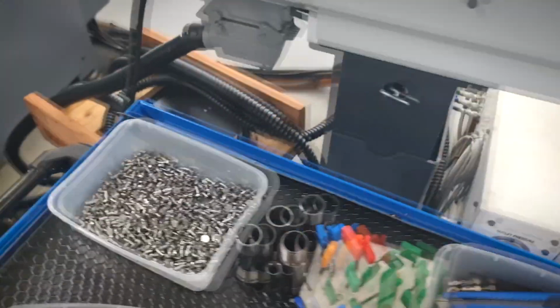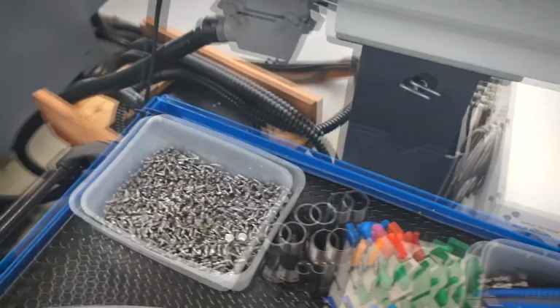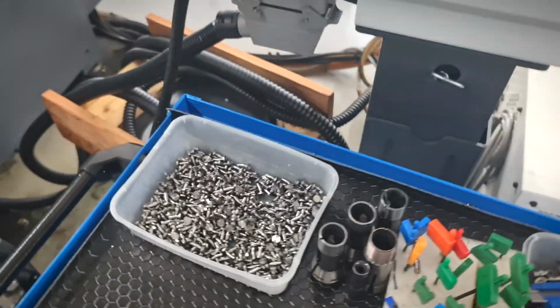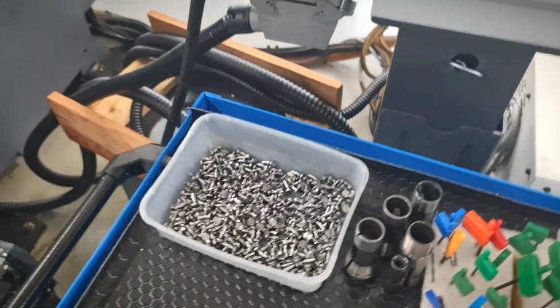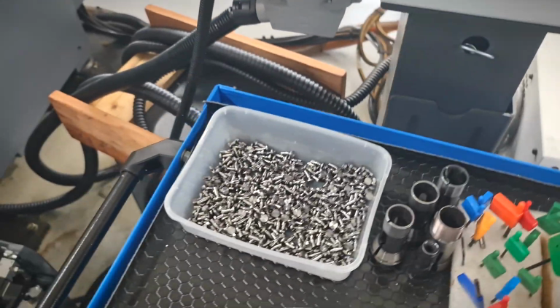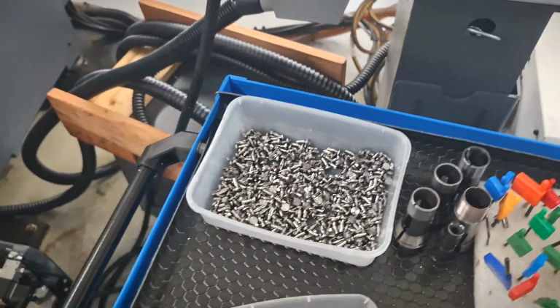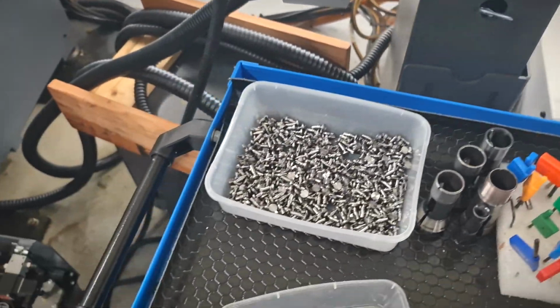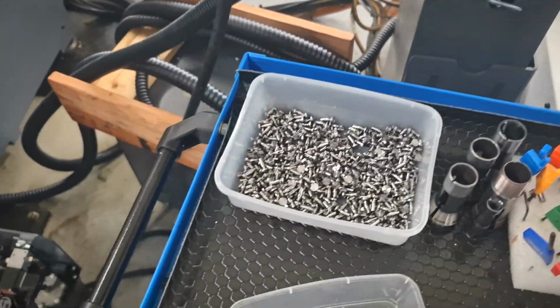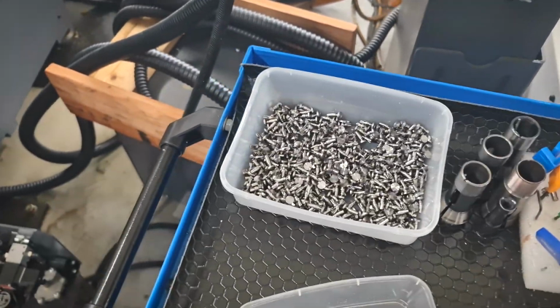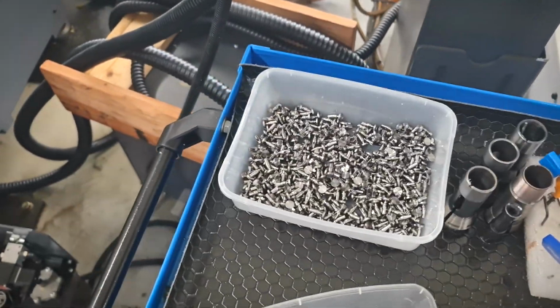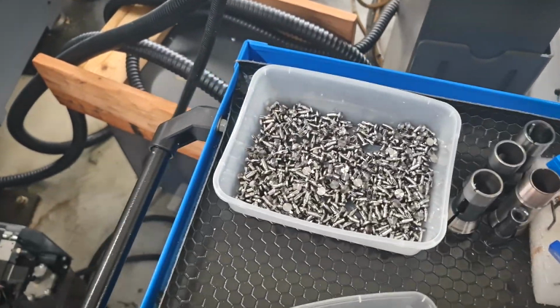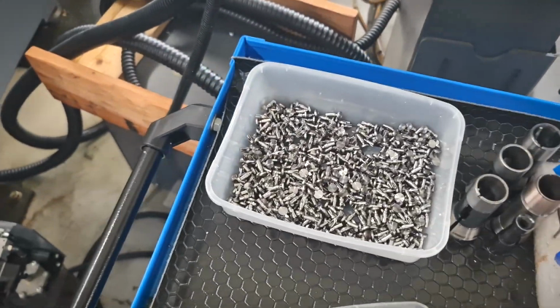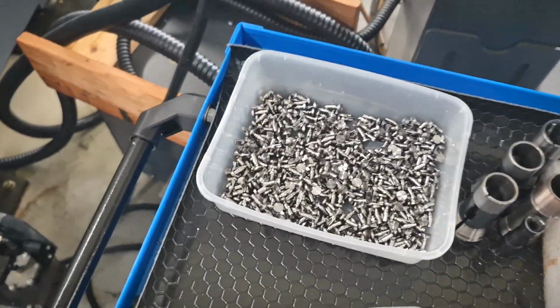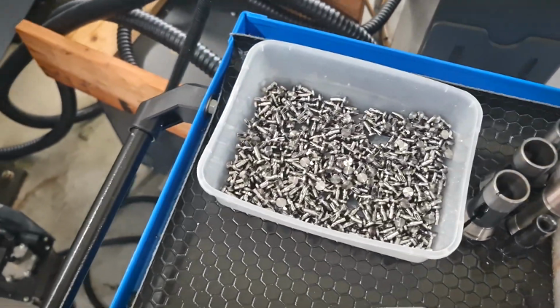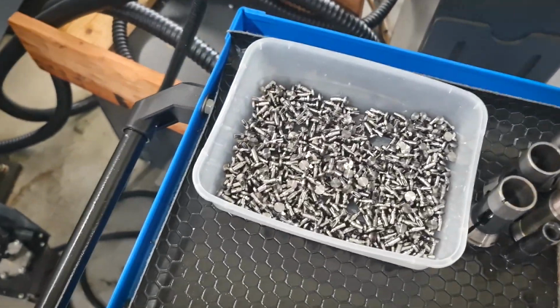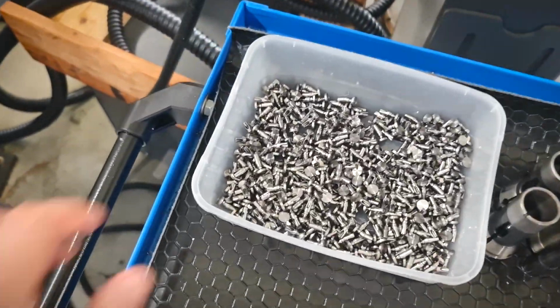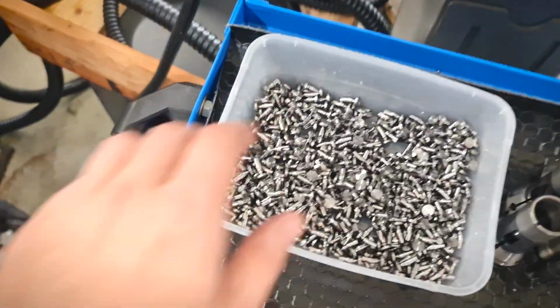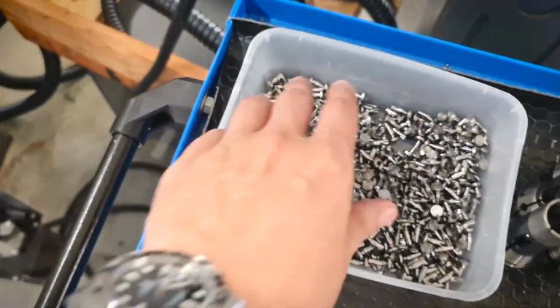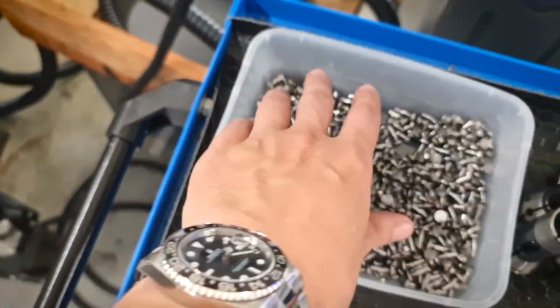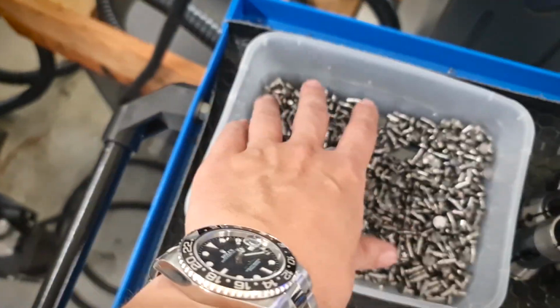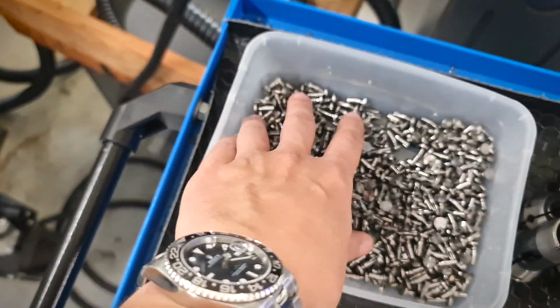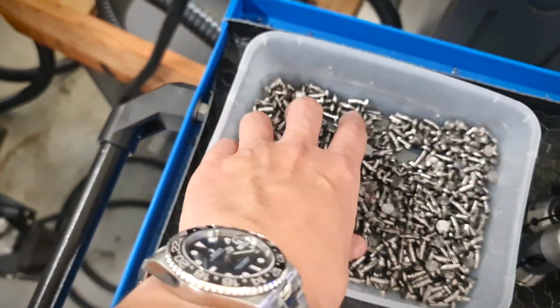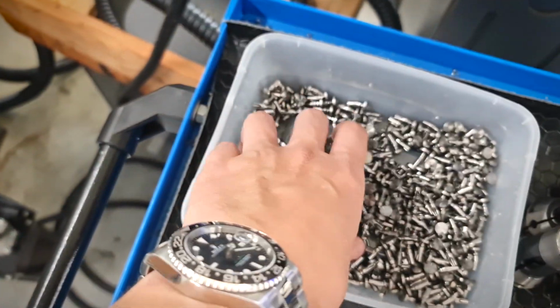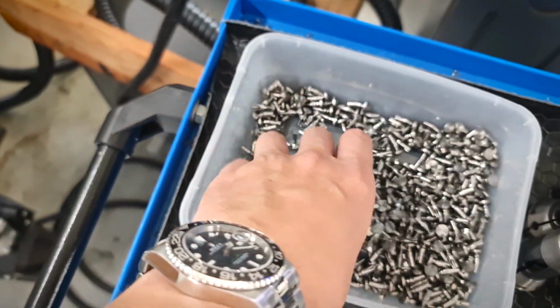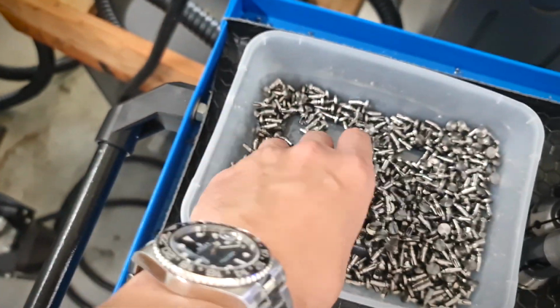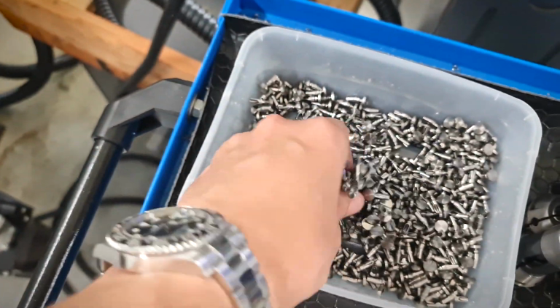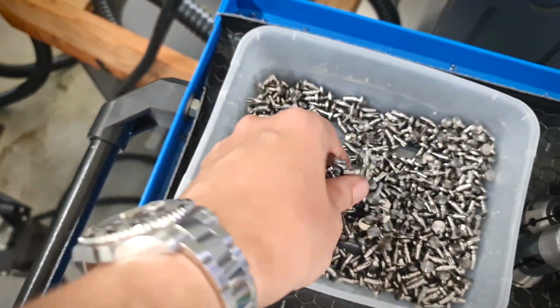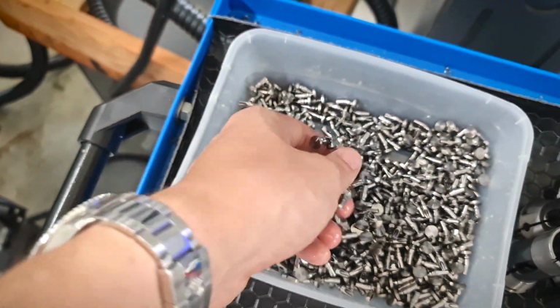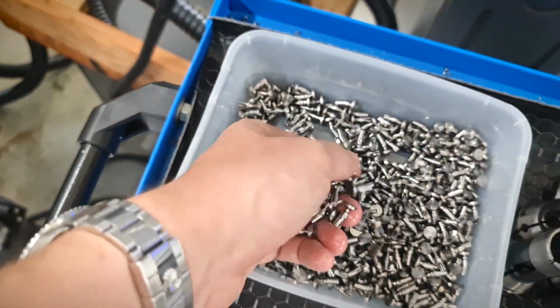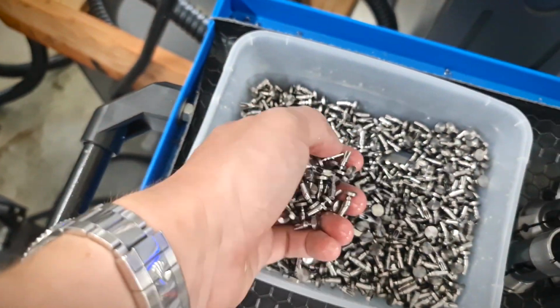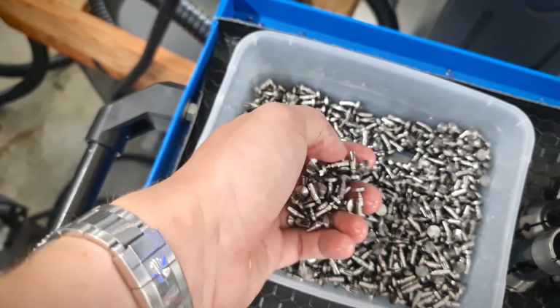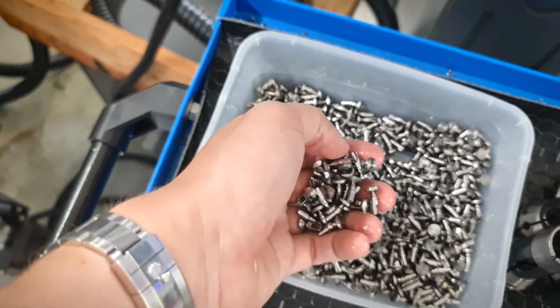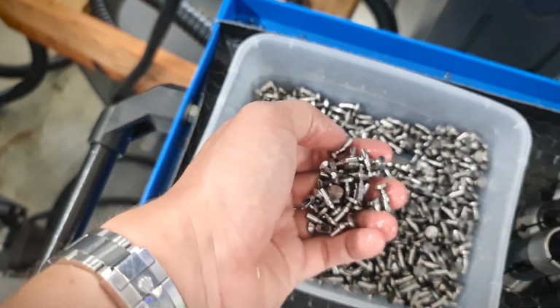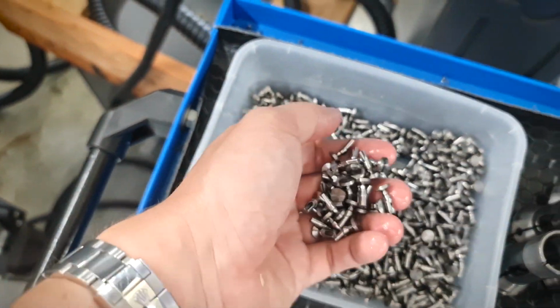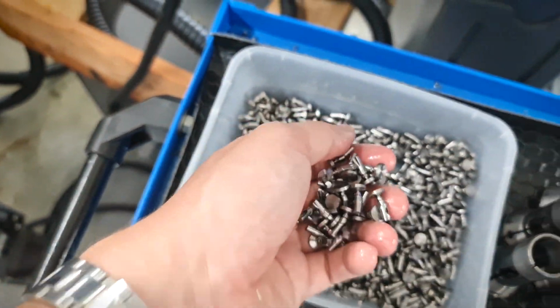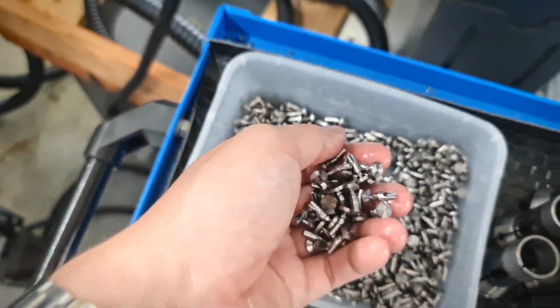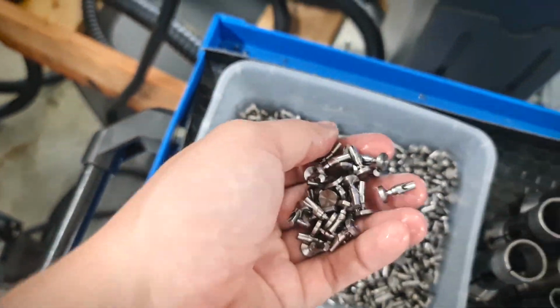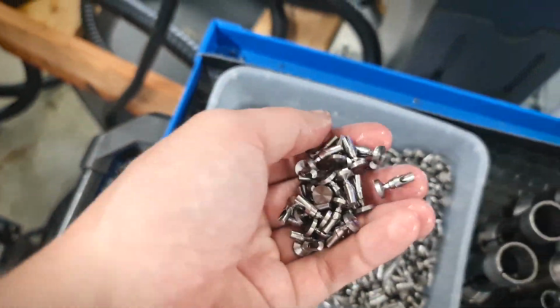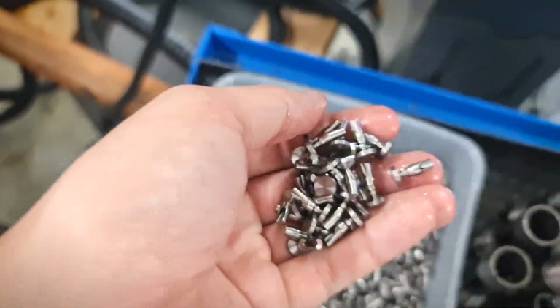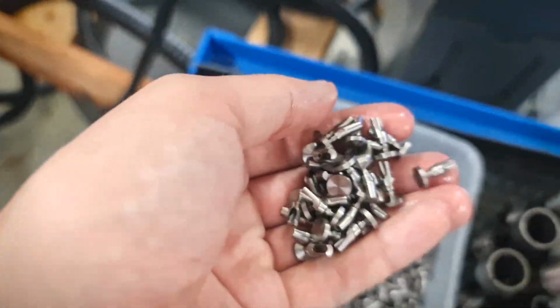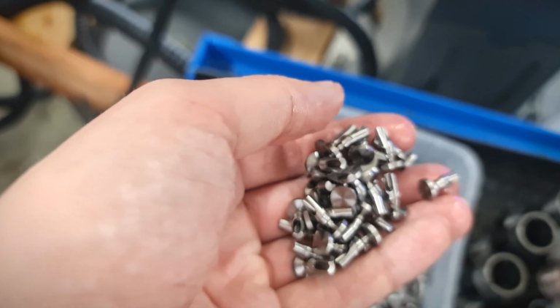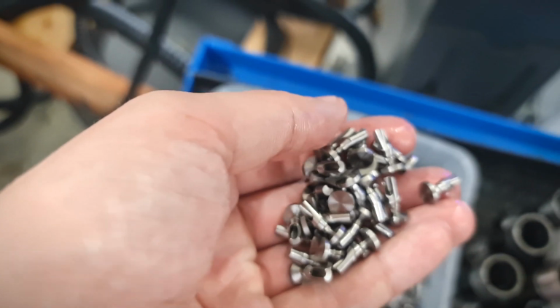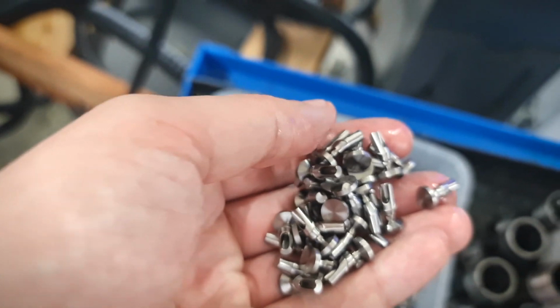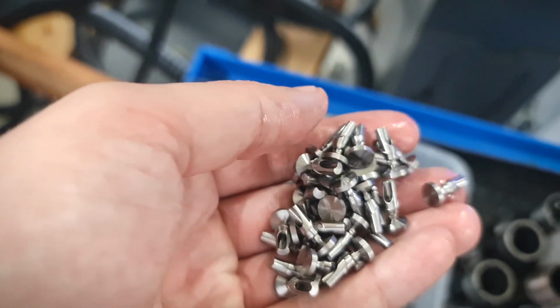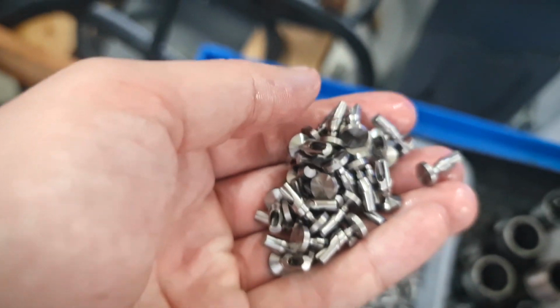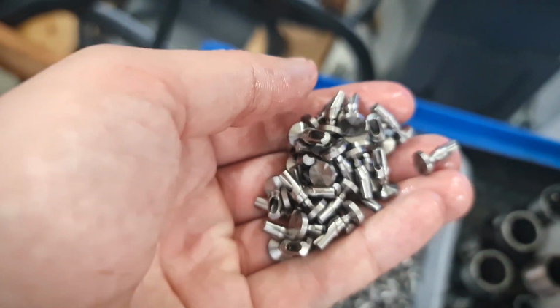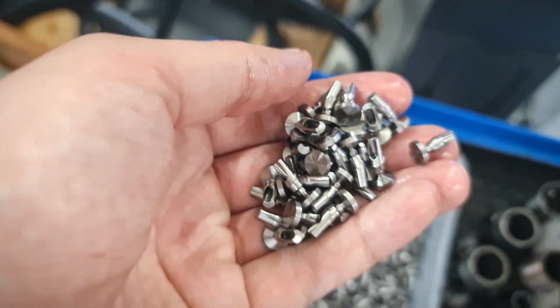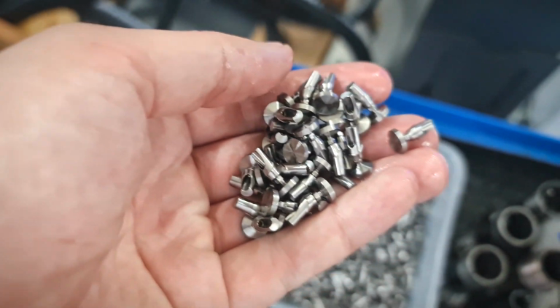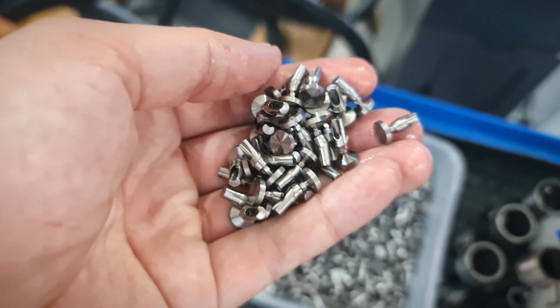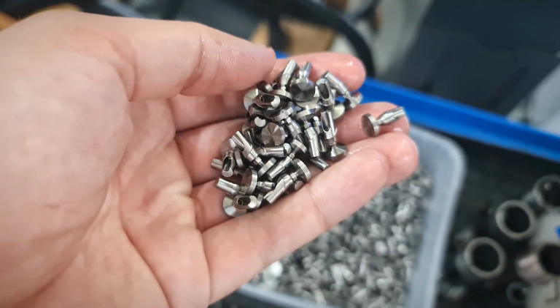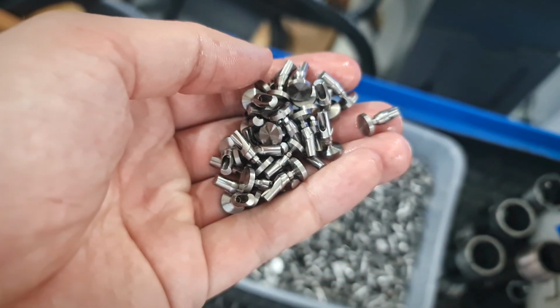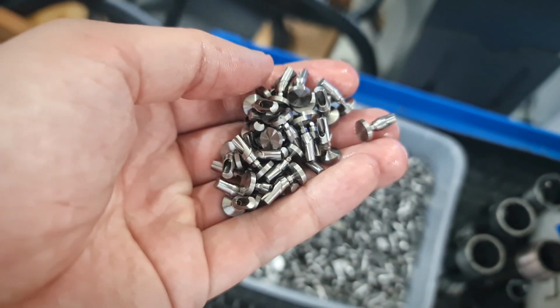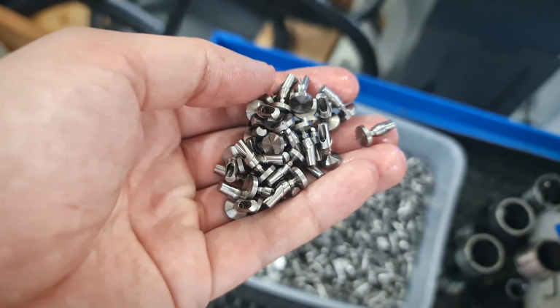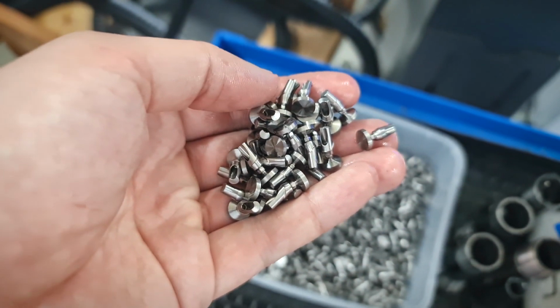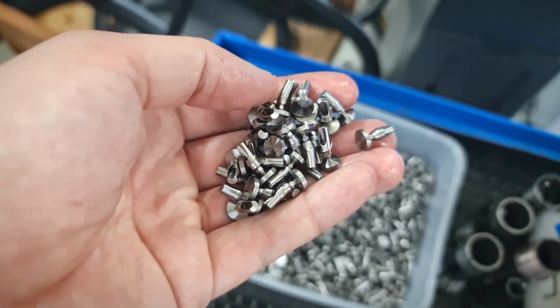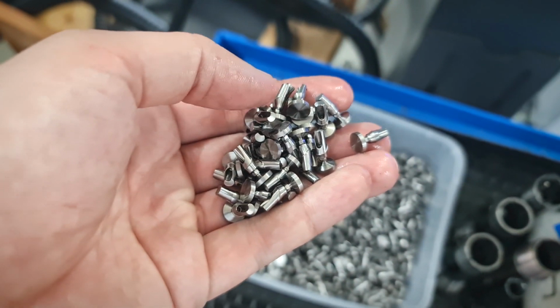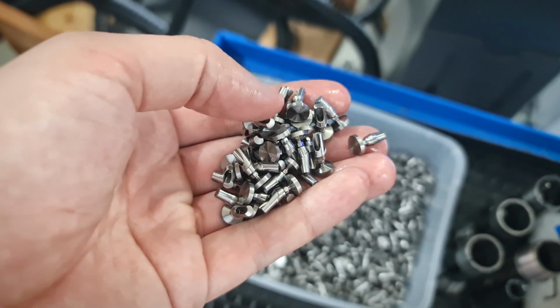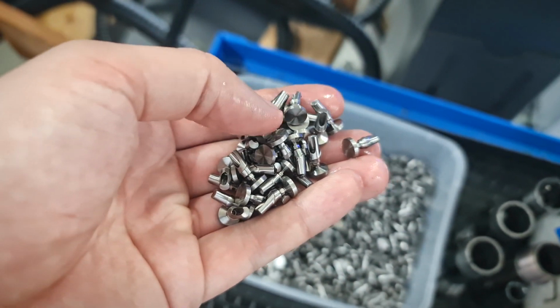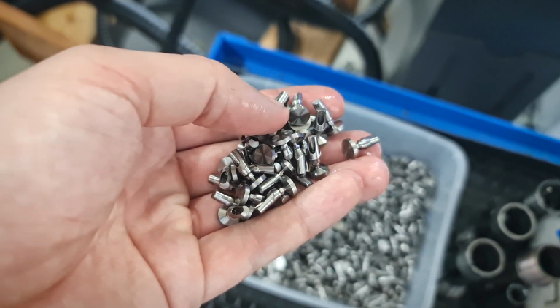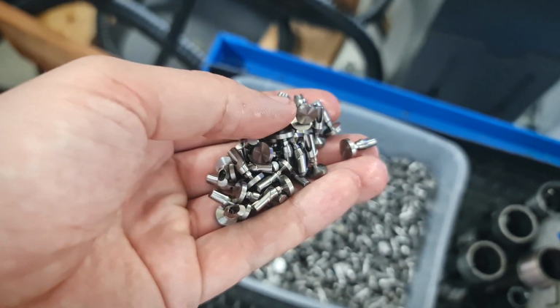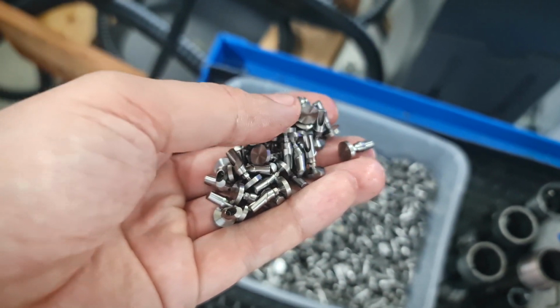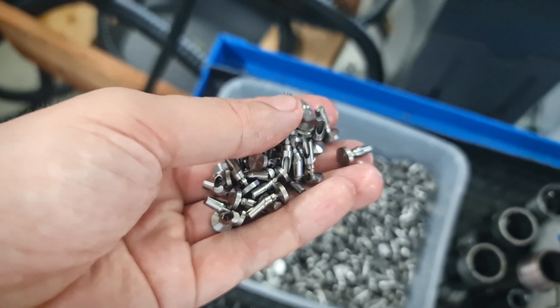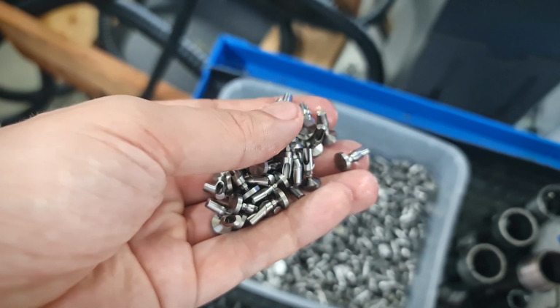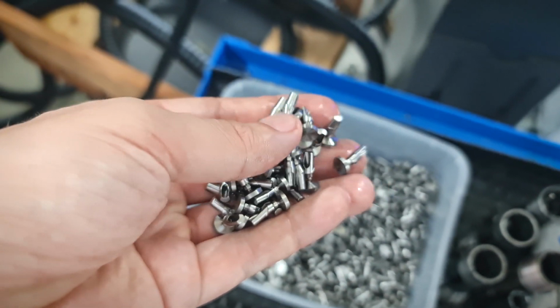Let's take another look. So beautiful — I just cannot get enough of this.